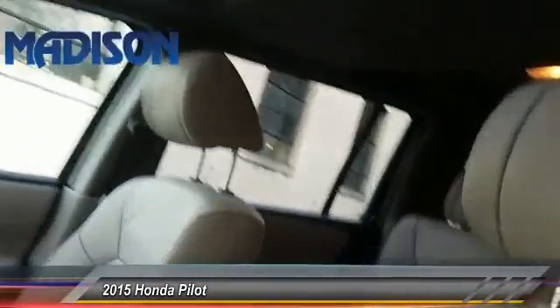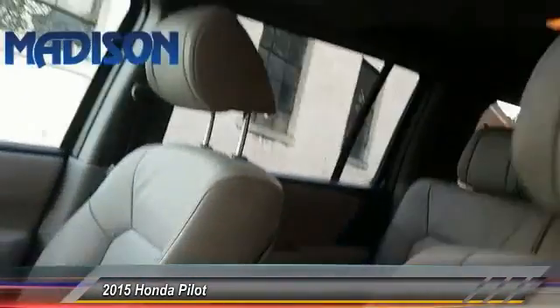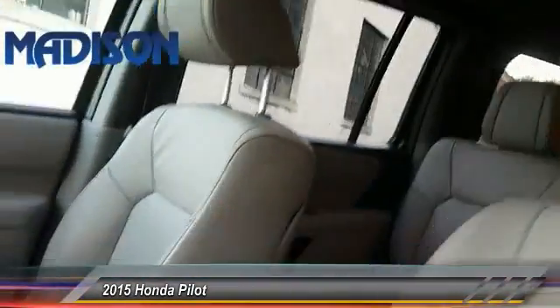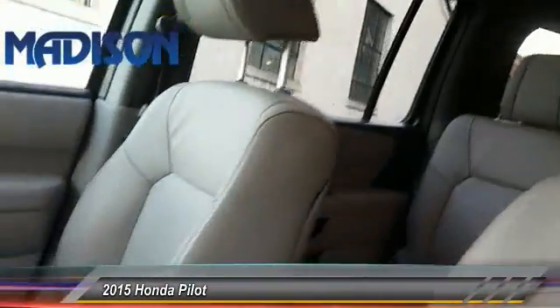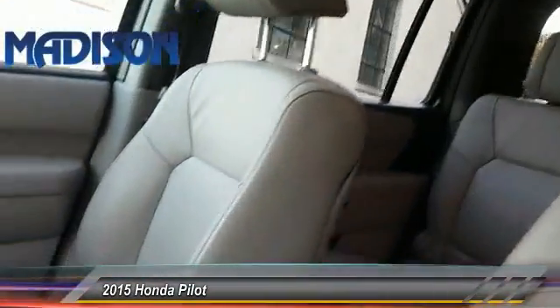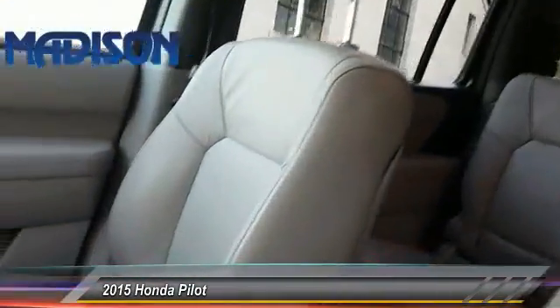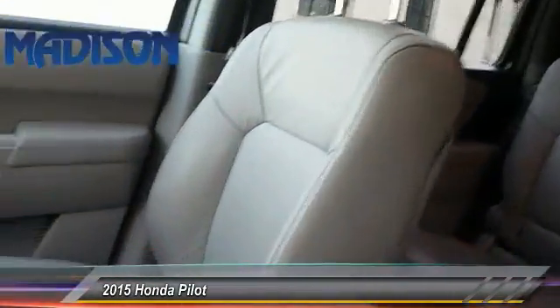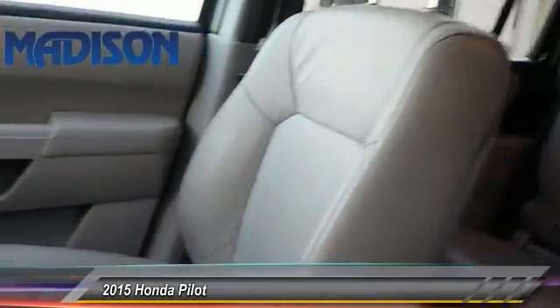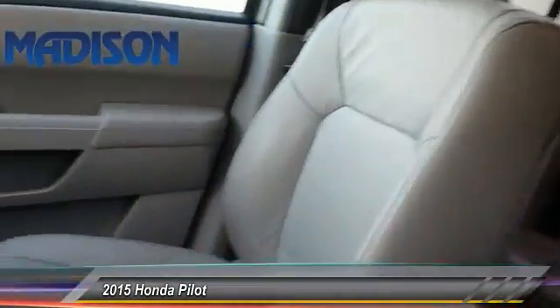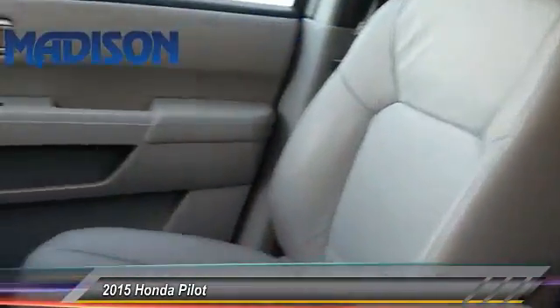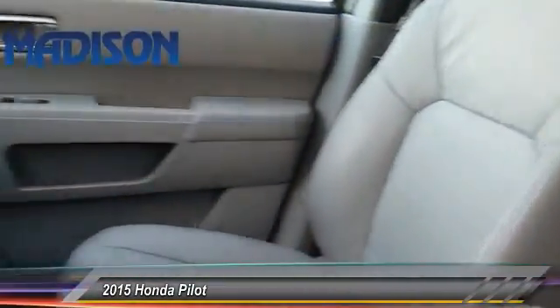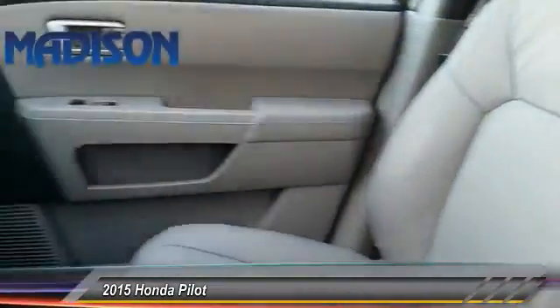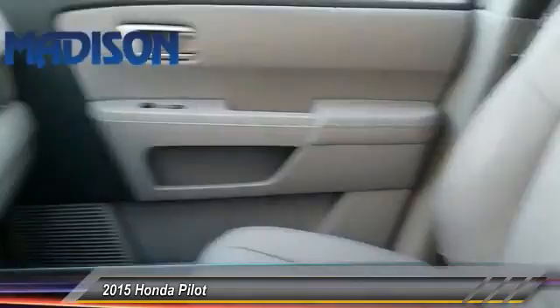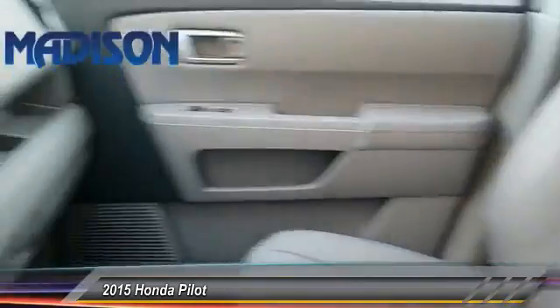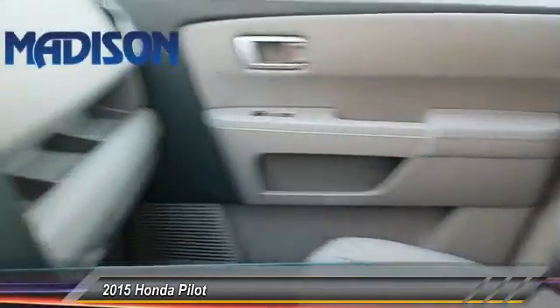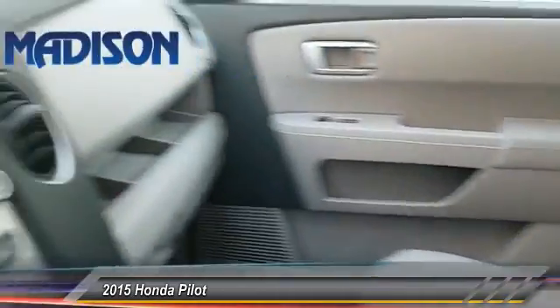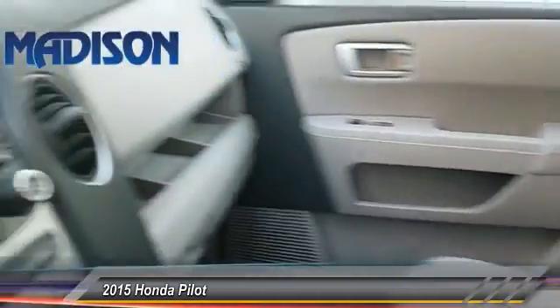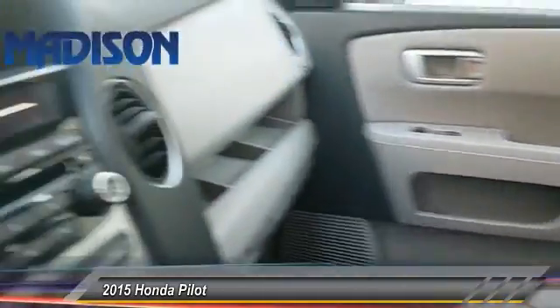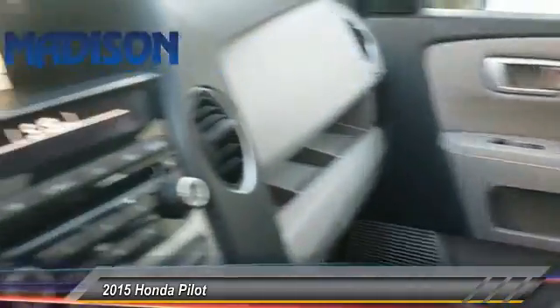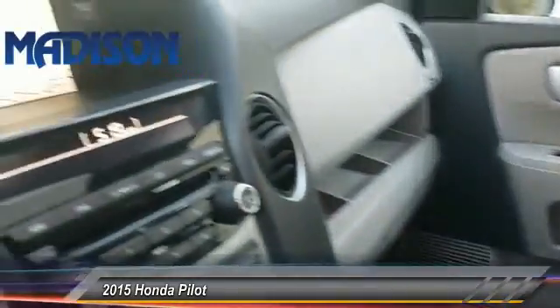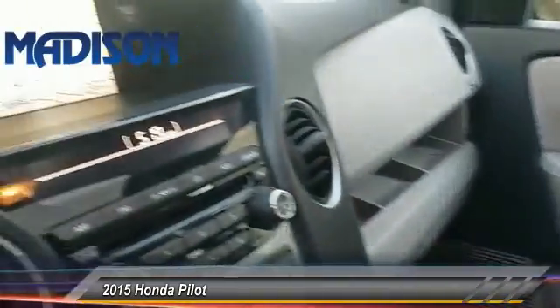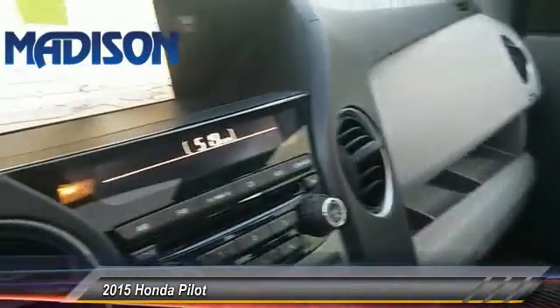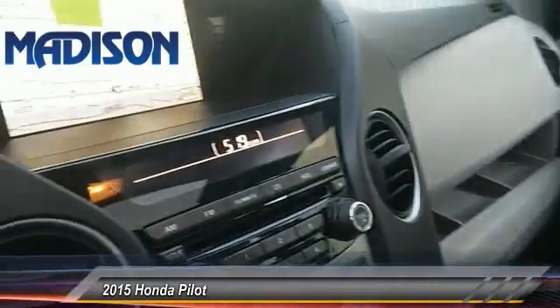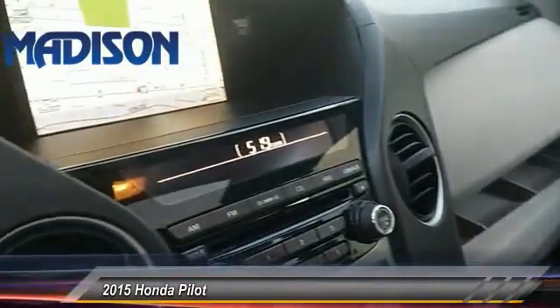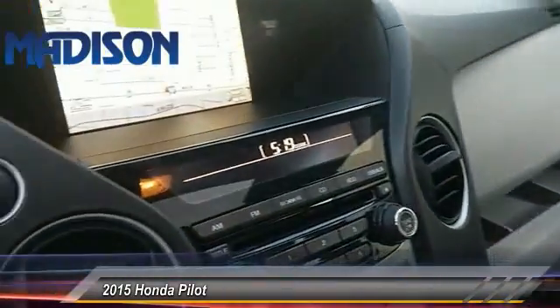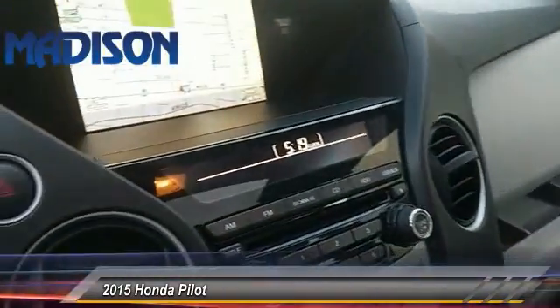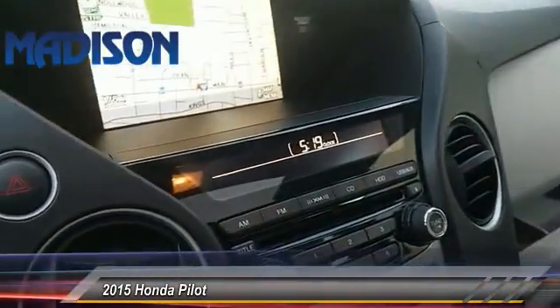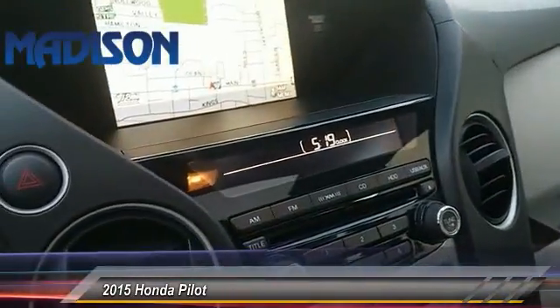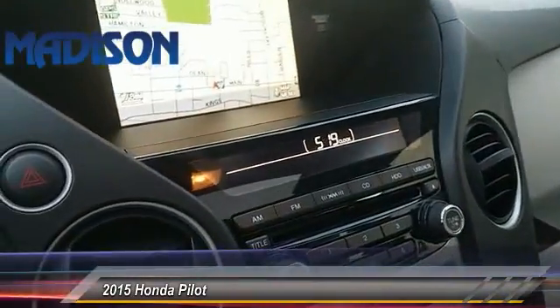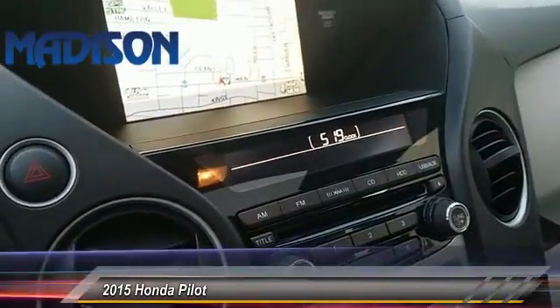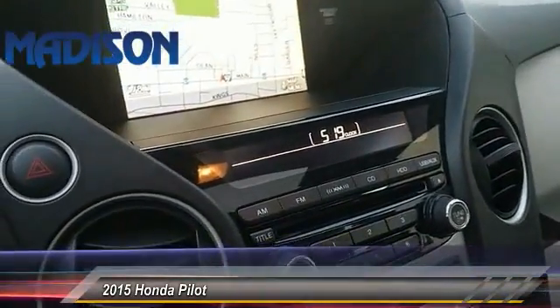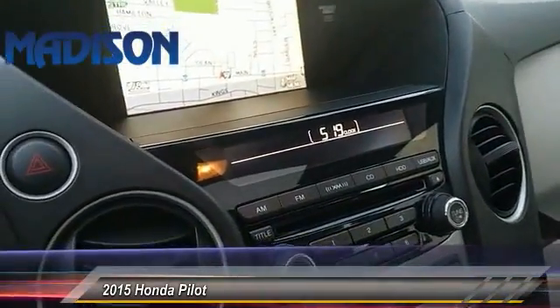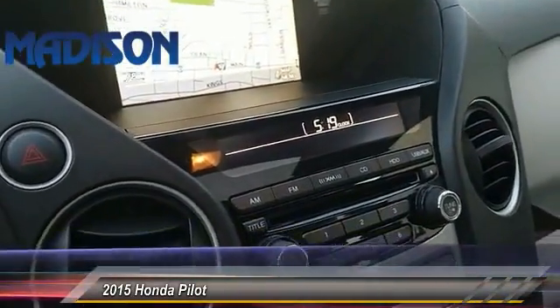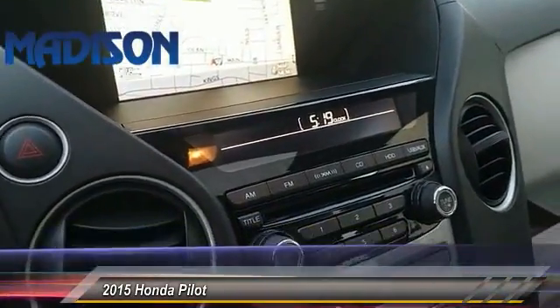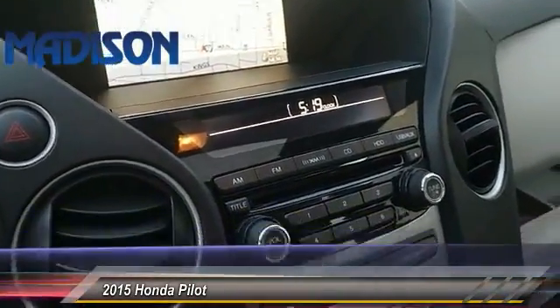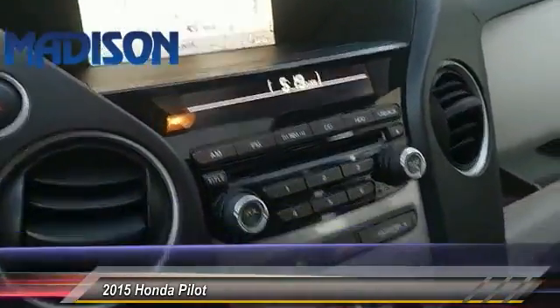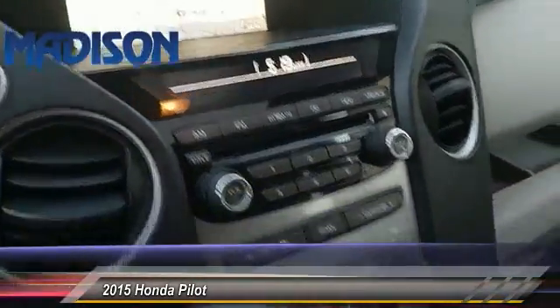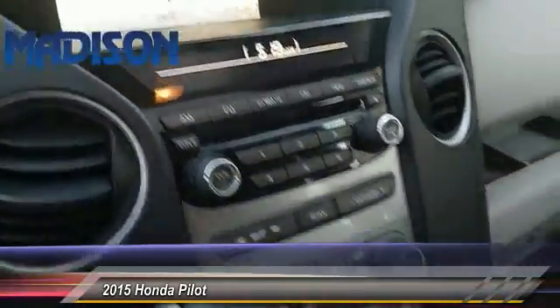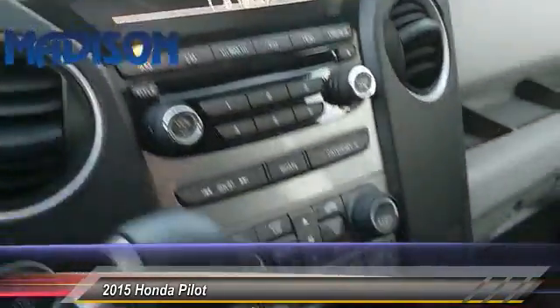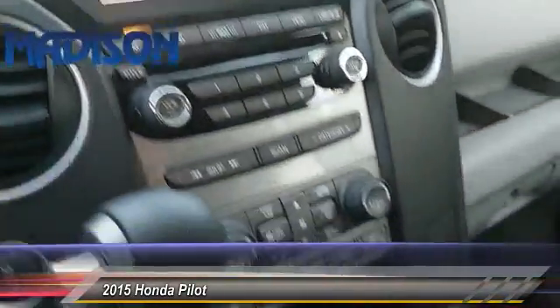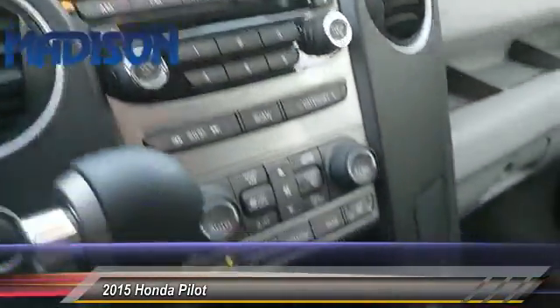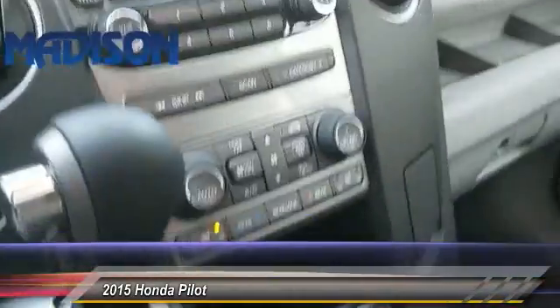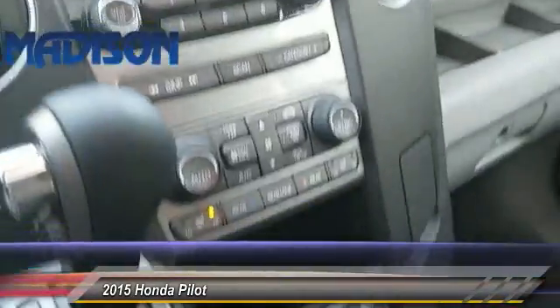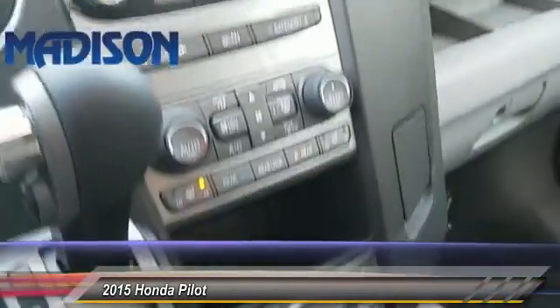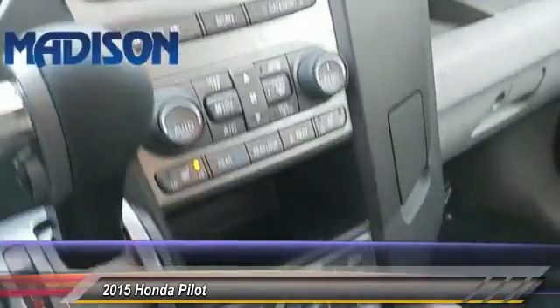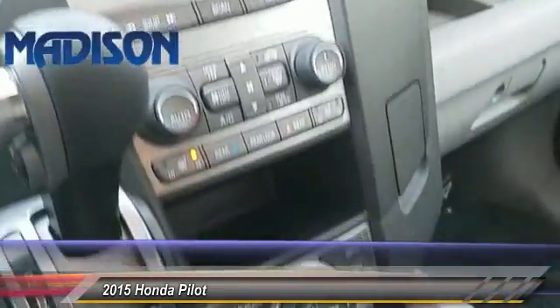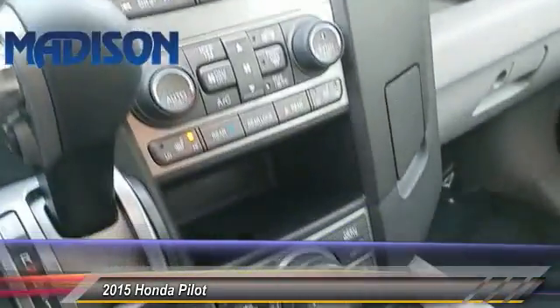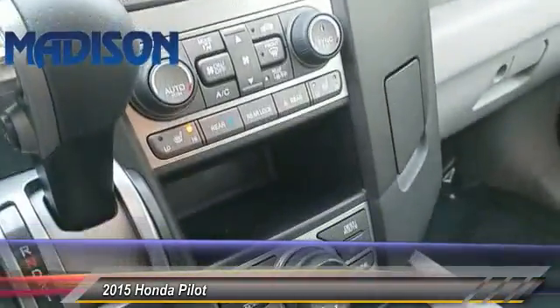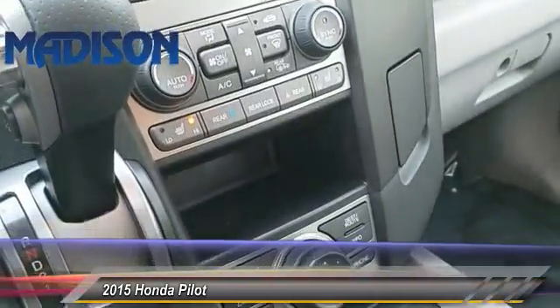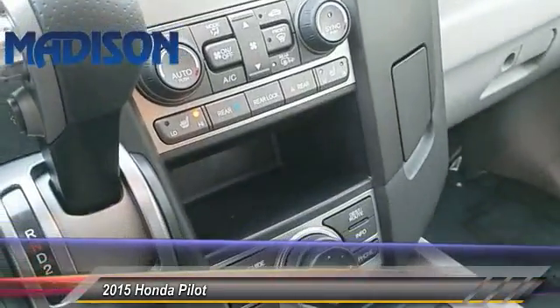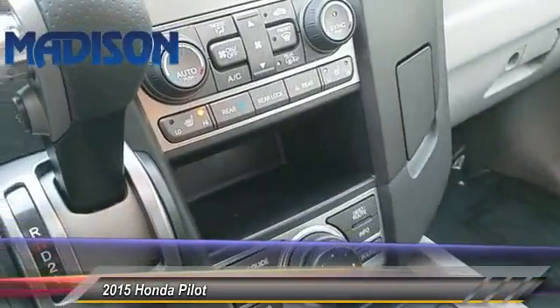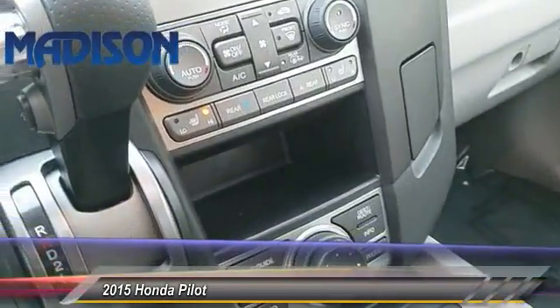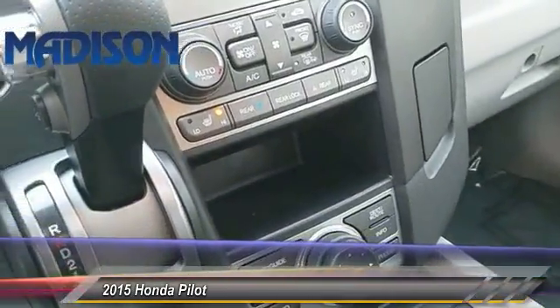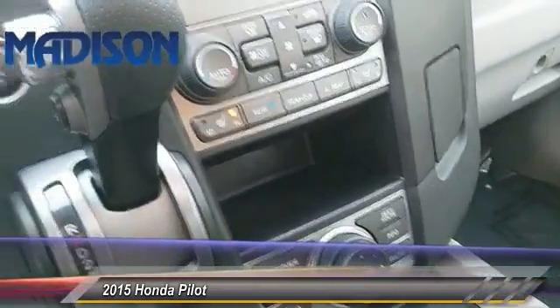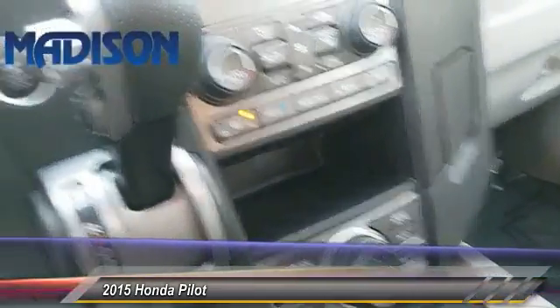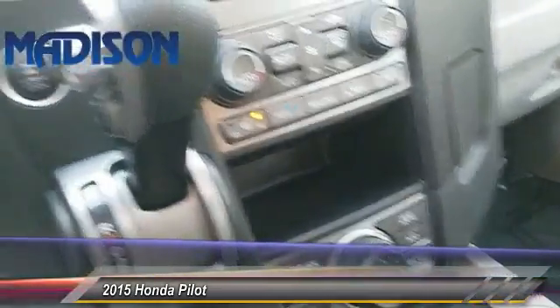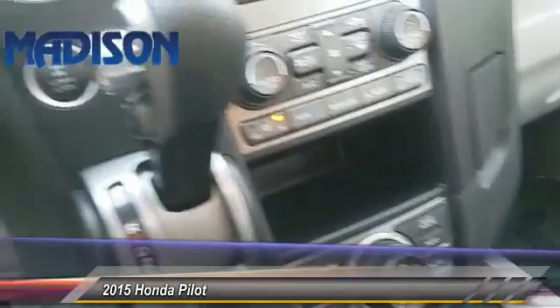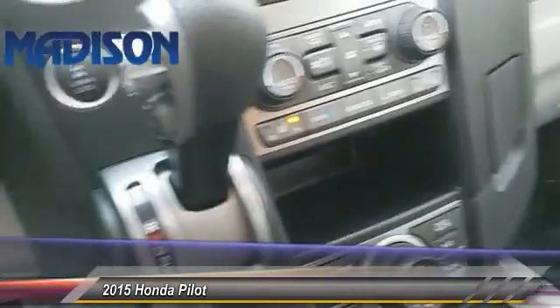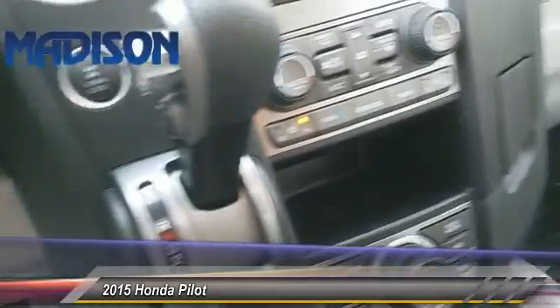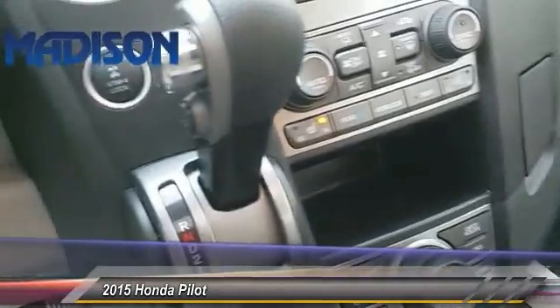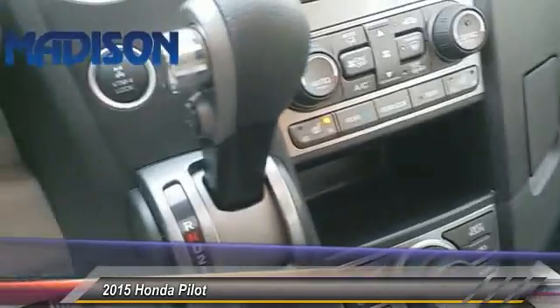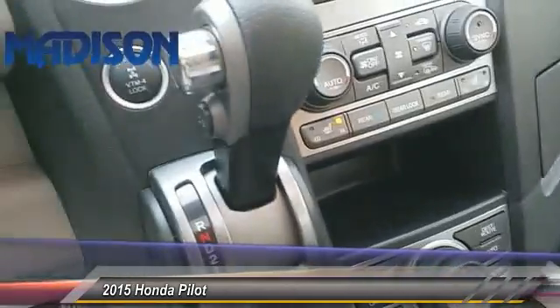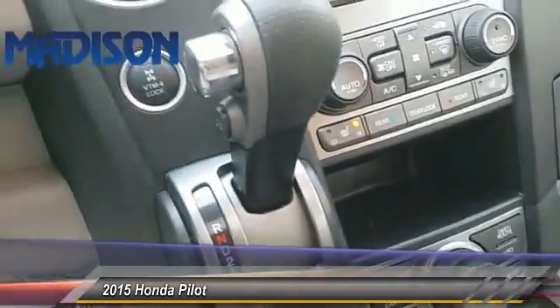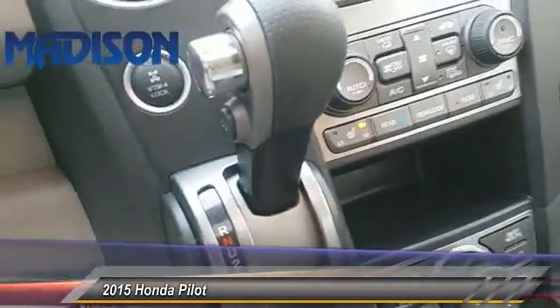Steering wheel audio control. If you like it online, you'll love it in your driveway. Take it for a spin today.